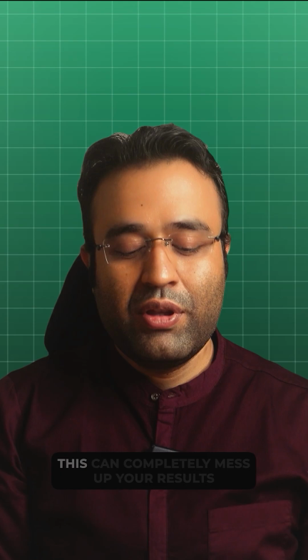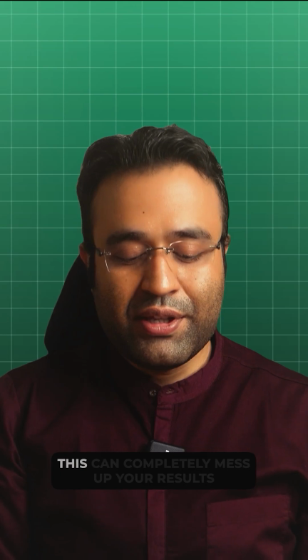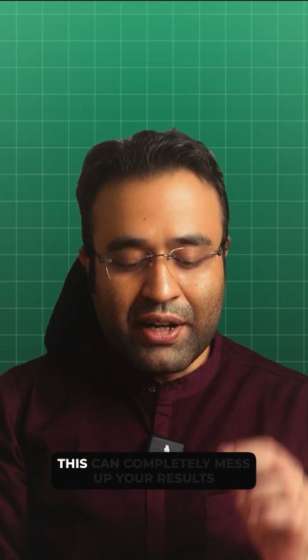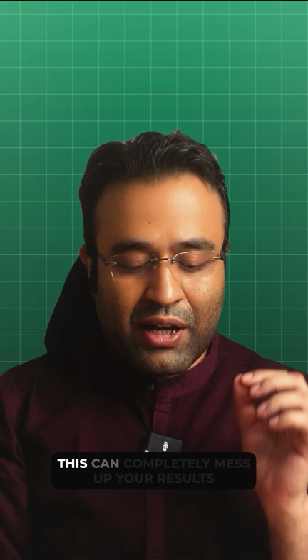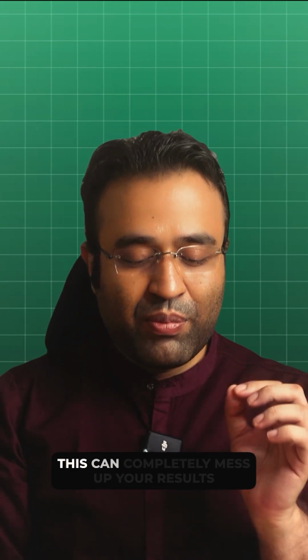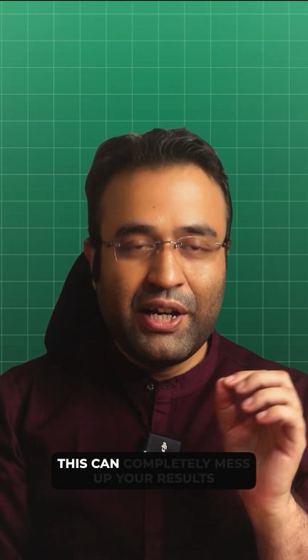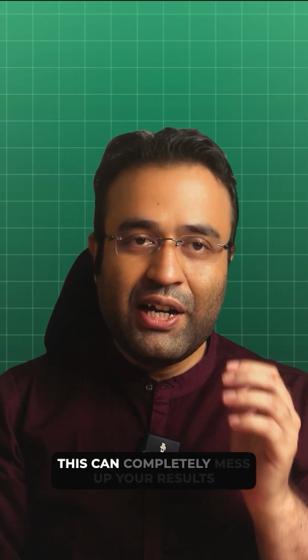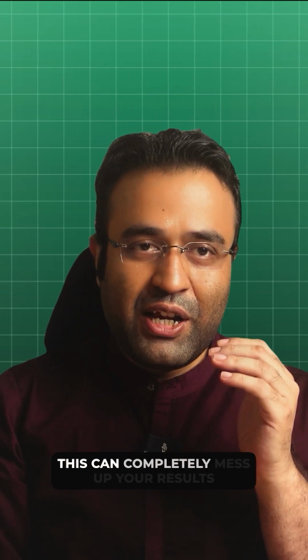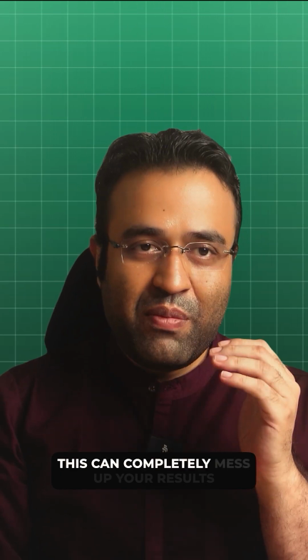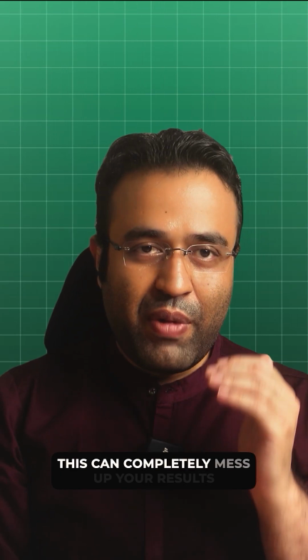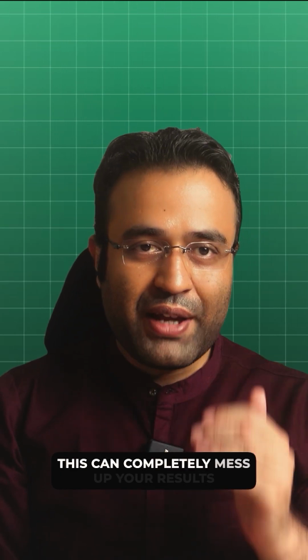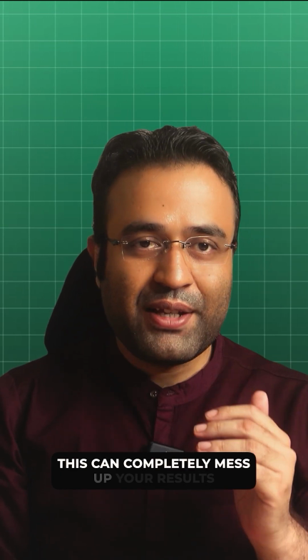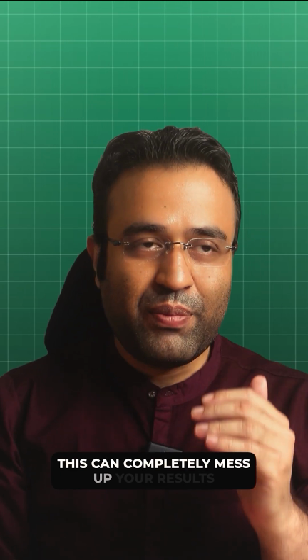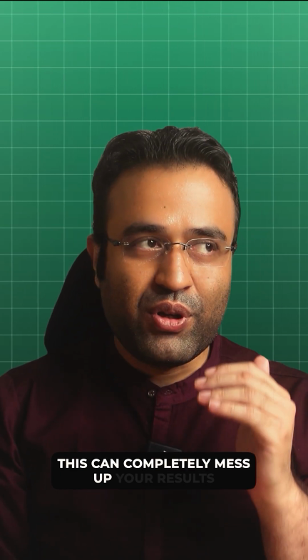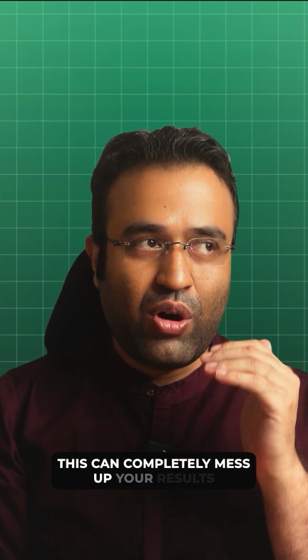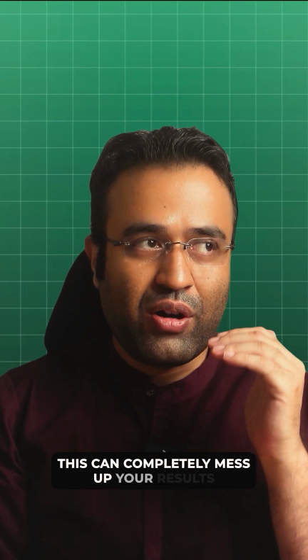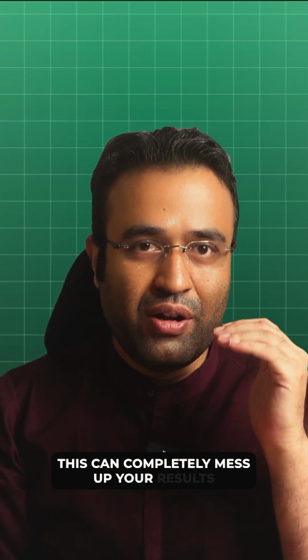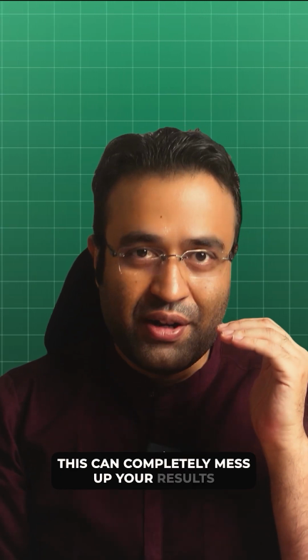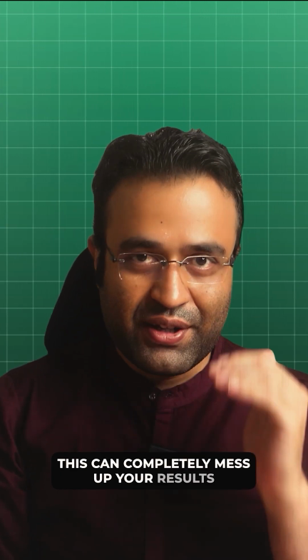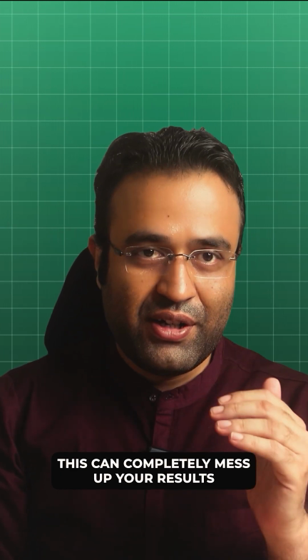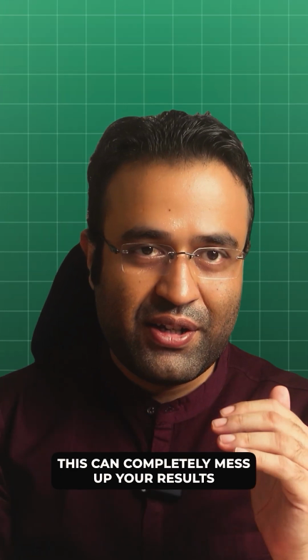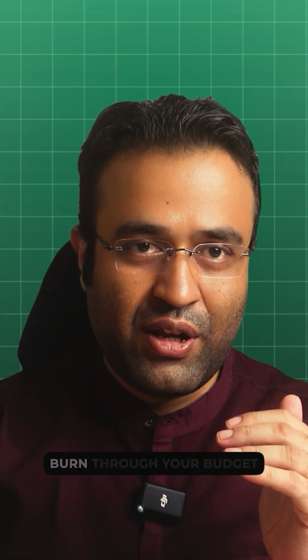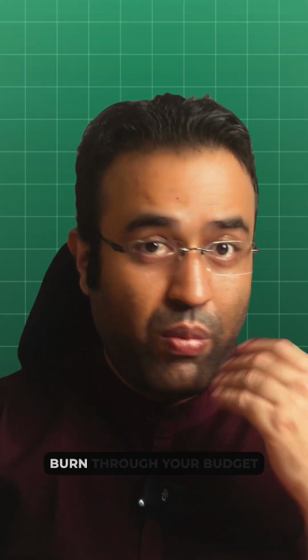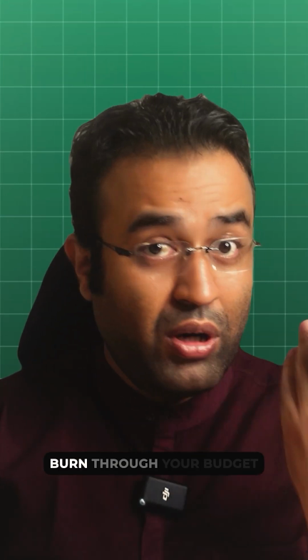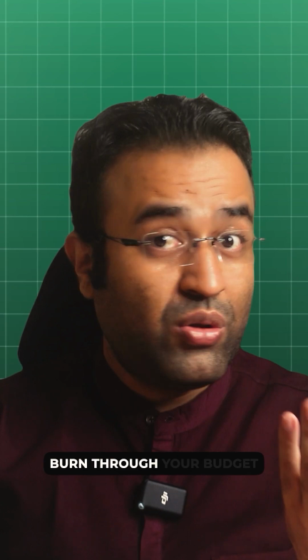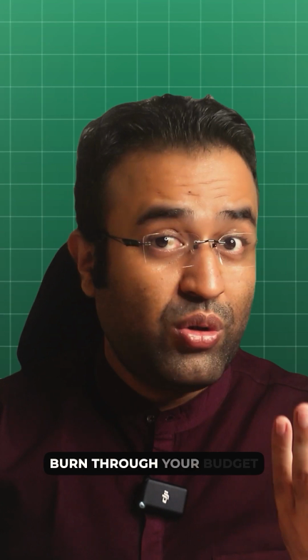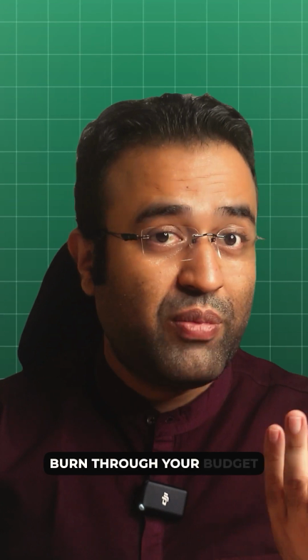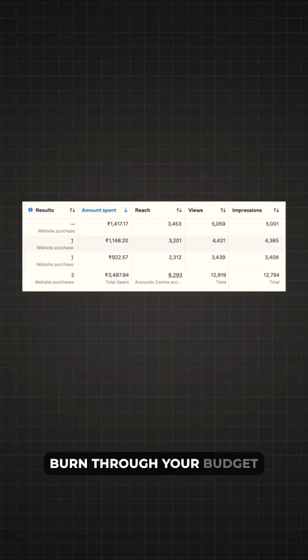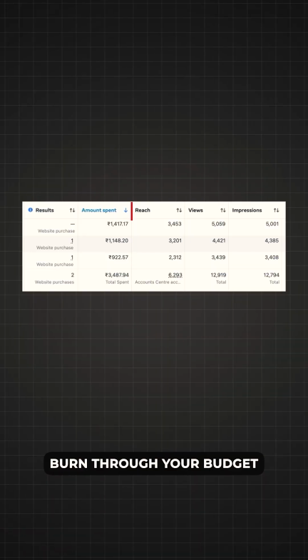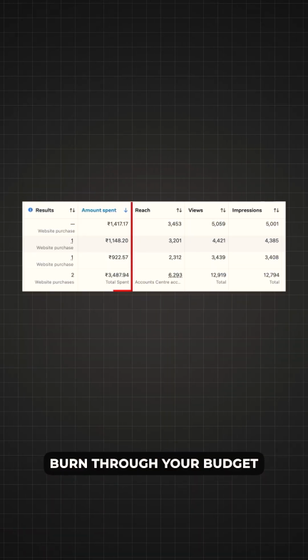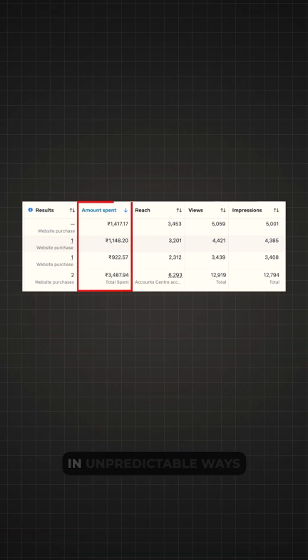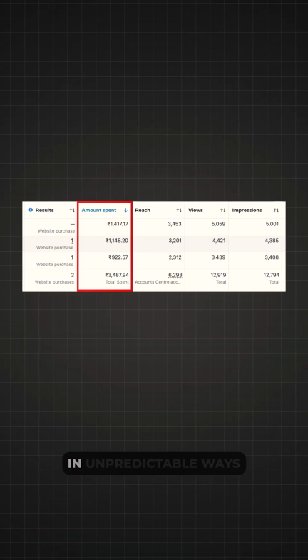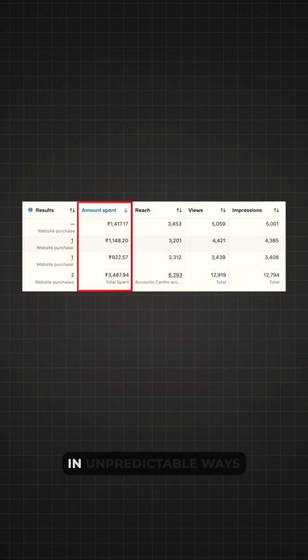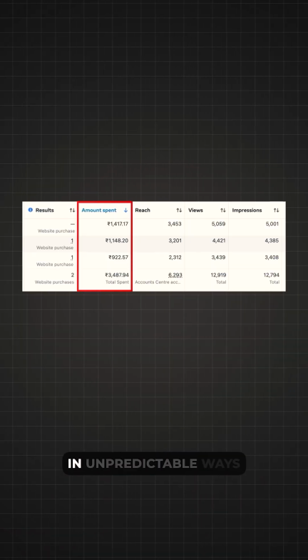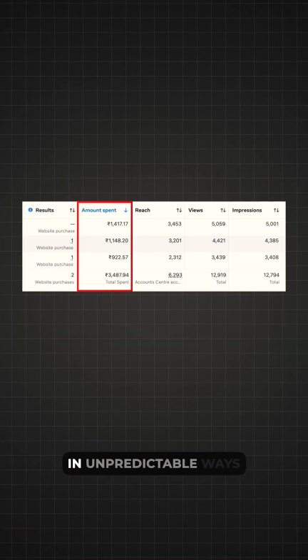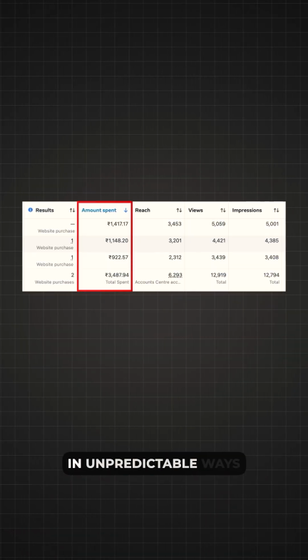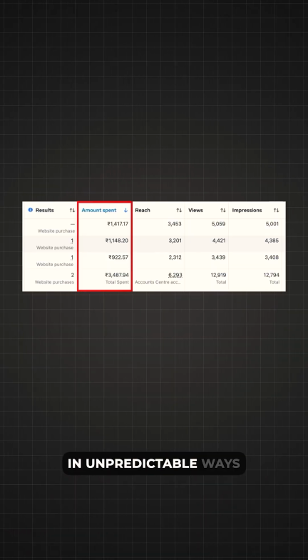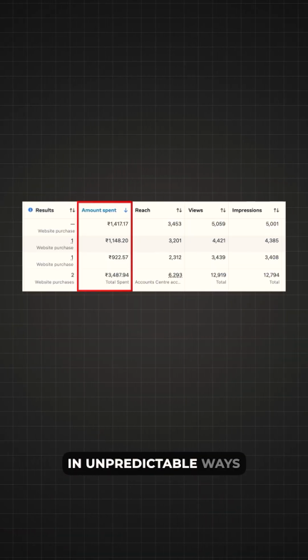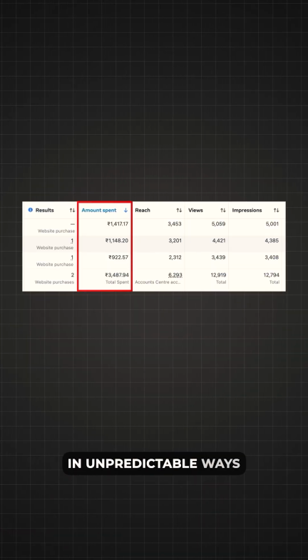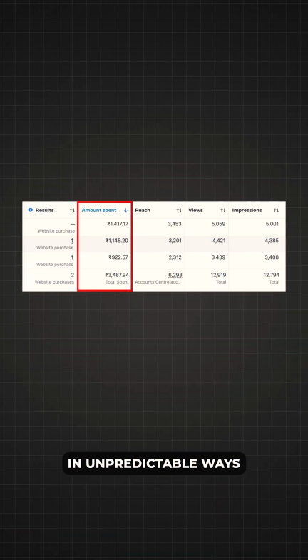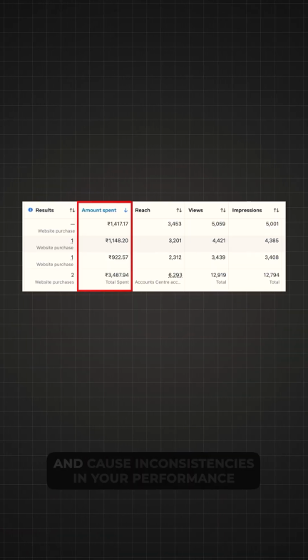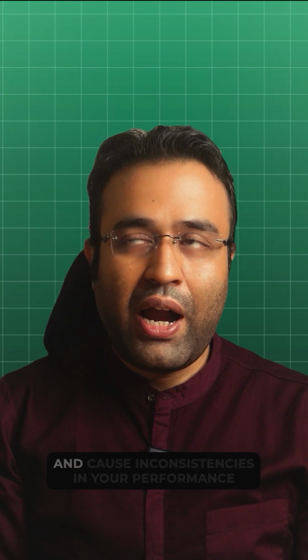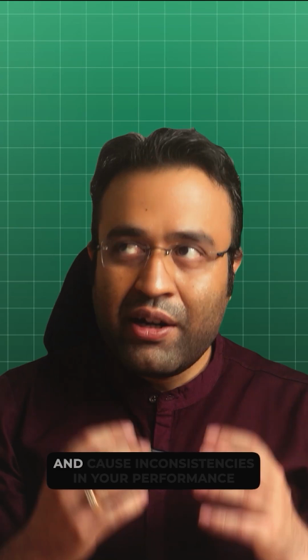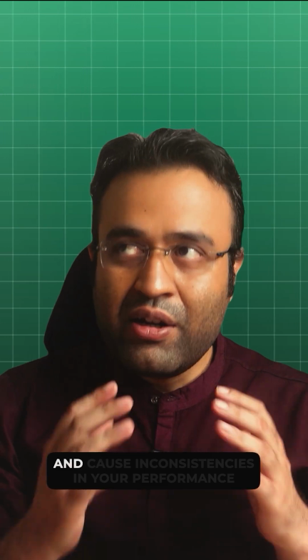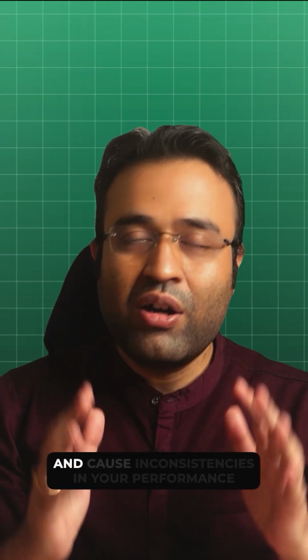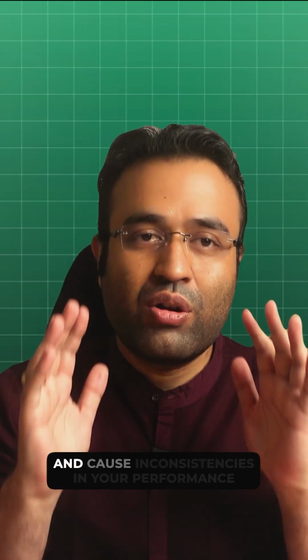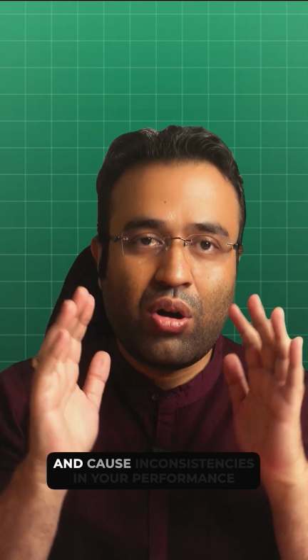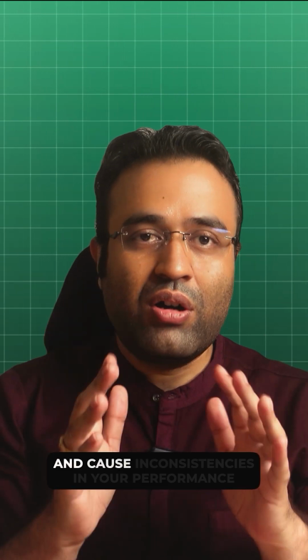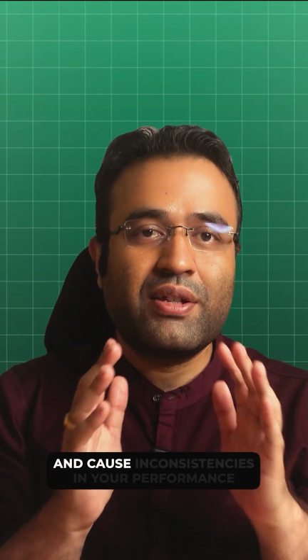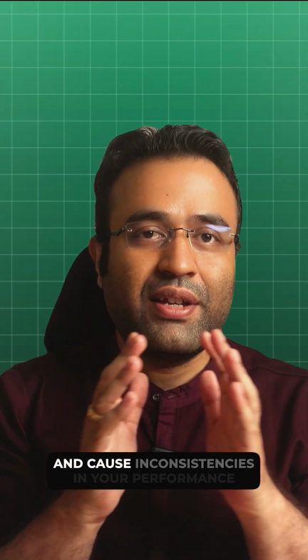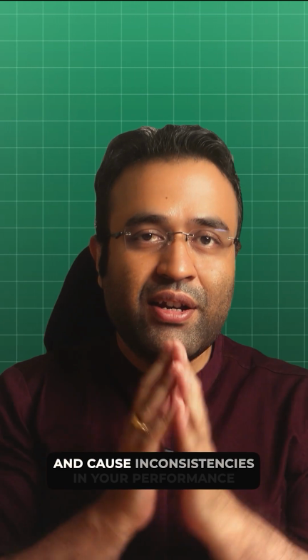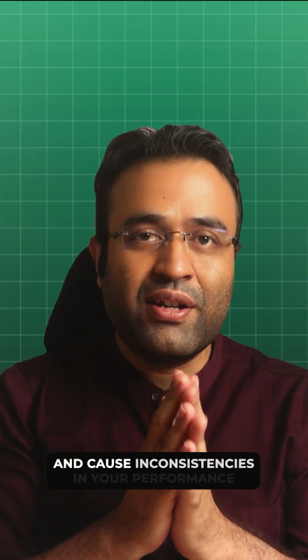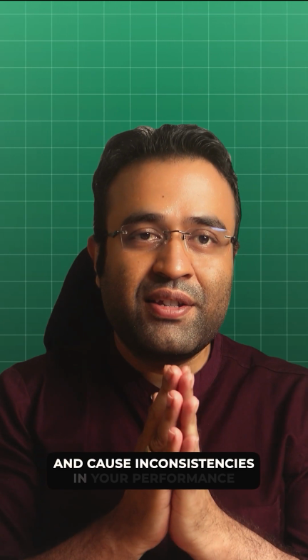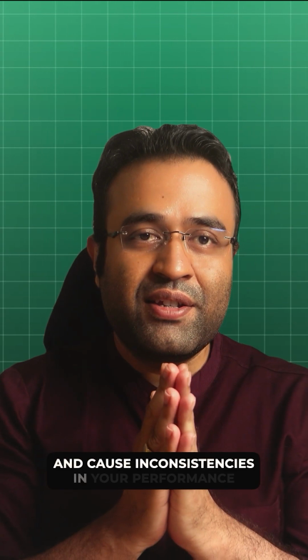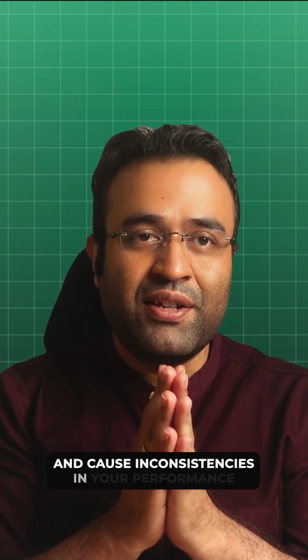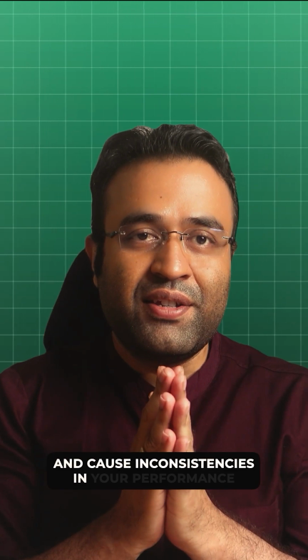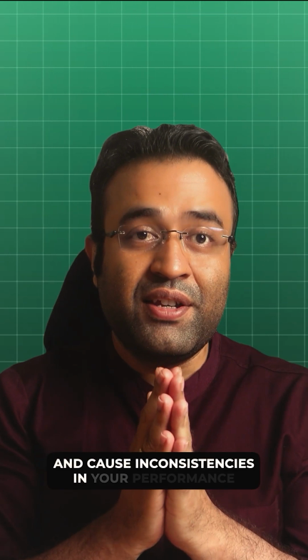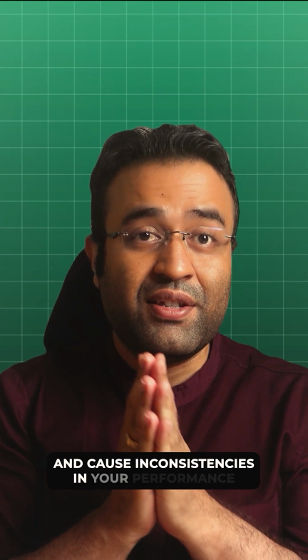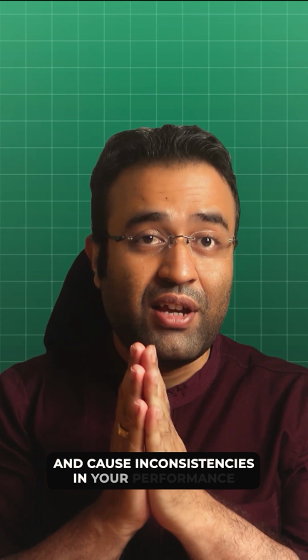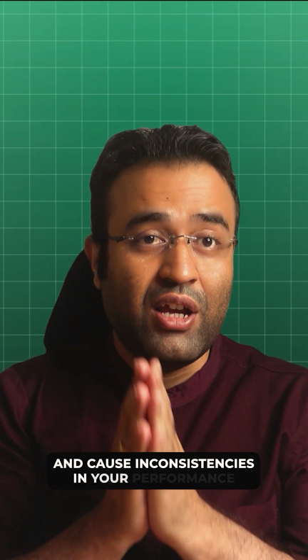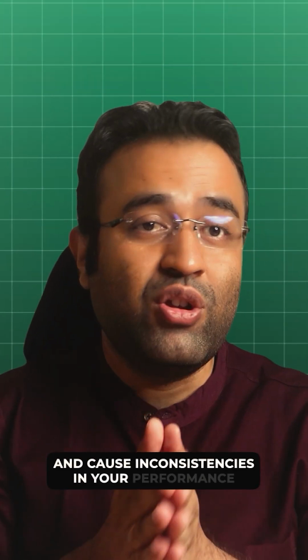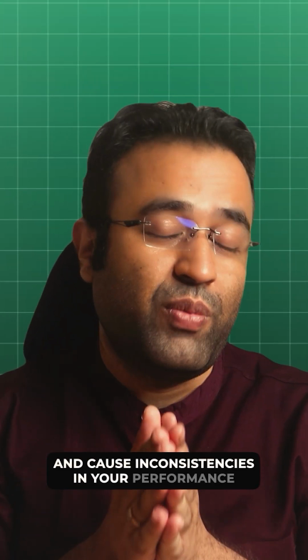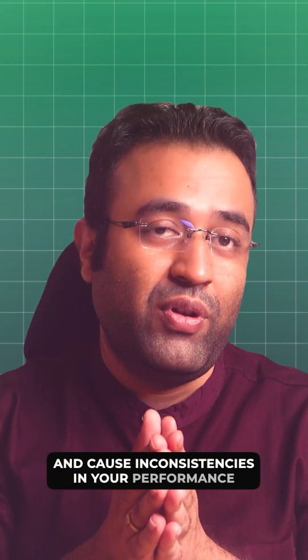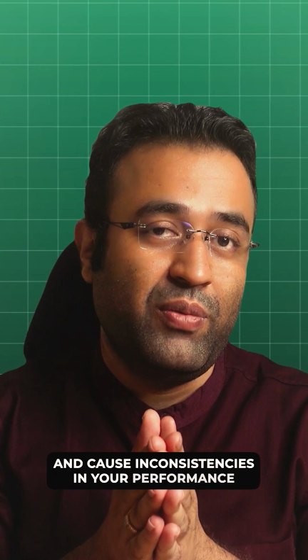This can completely mess up your results, burn through your budget in unpredictable ways, and cause inconsistencies in your performance.